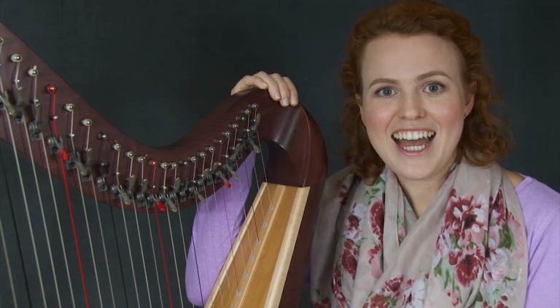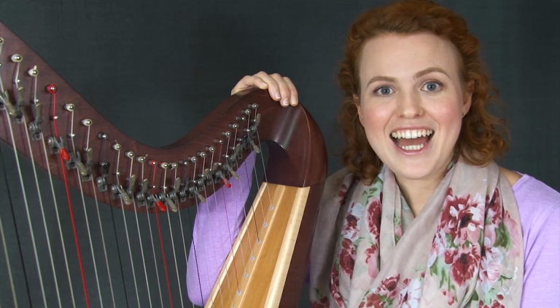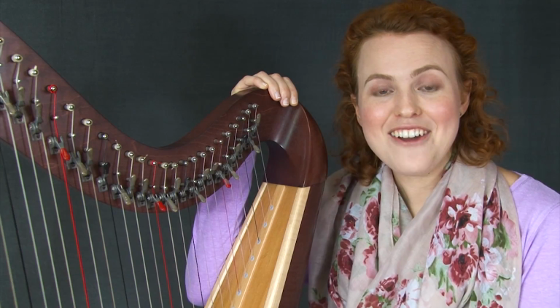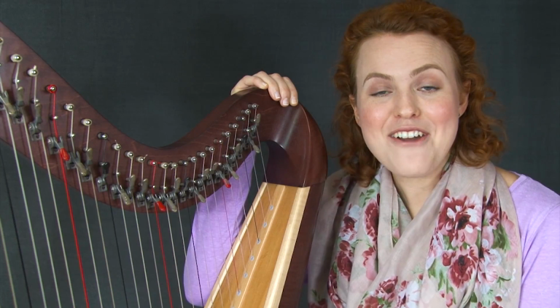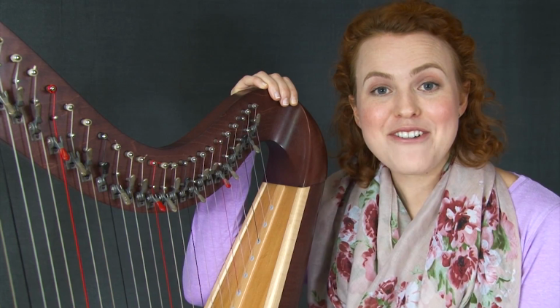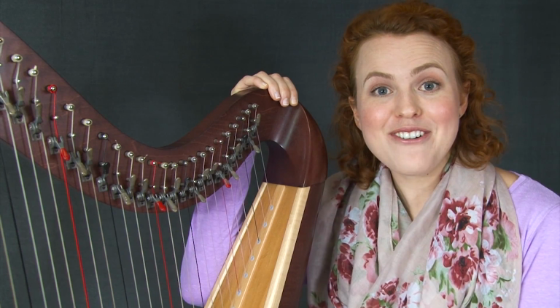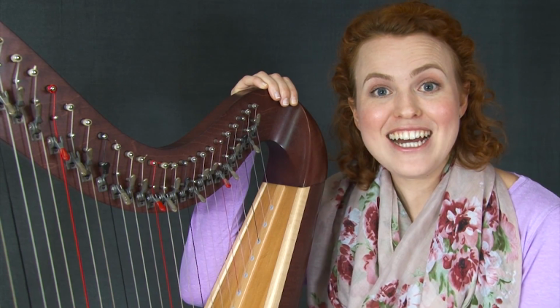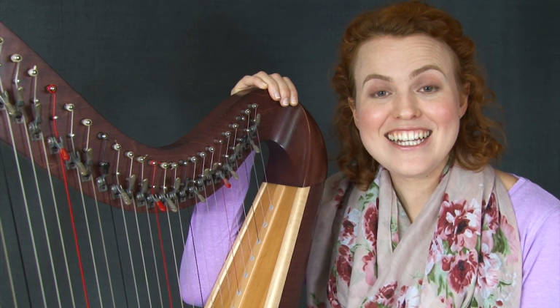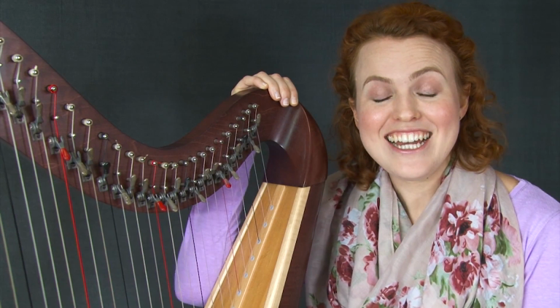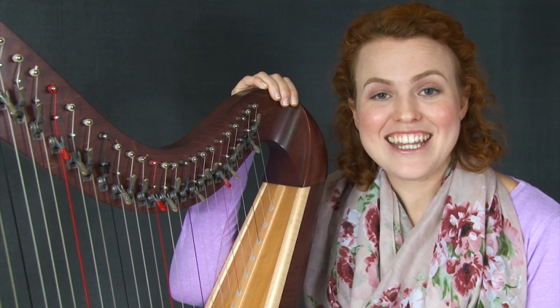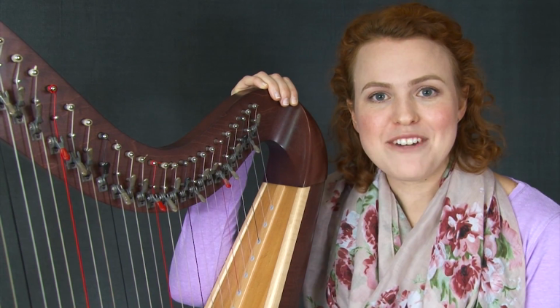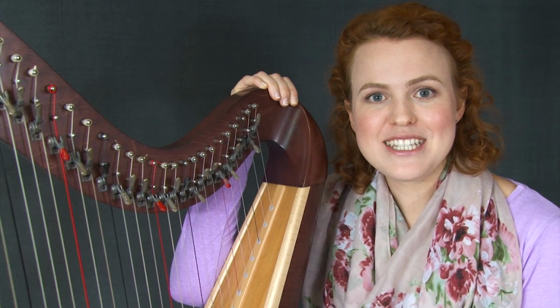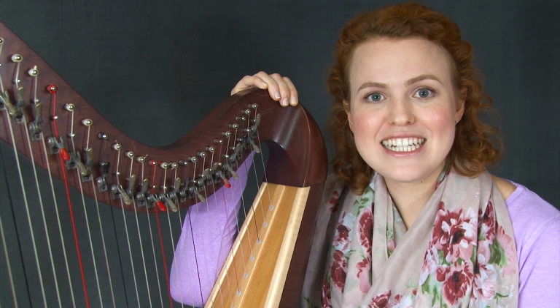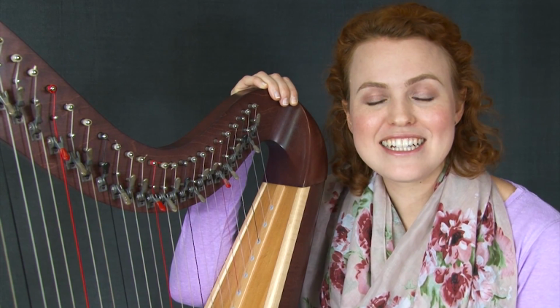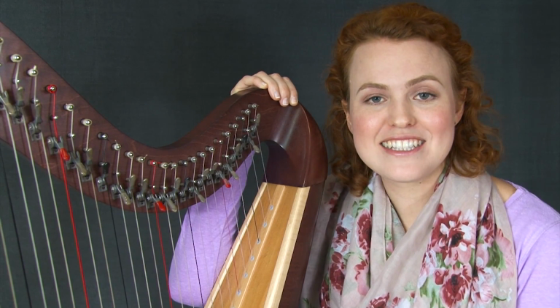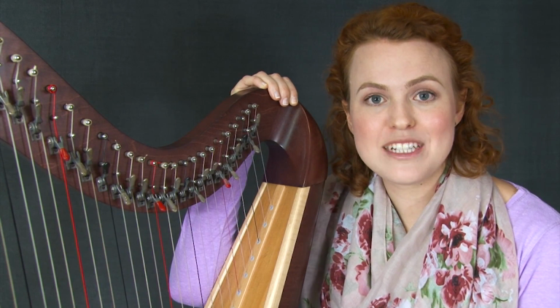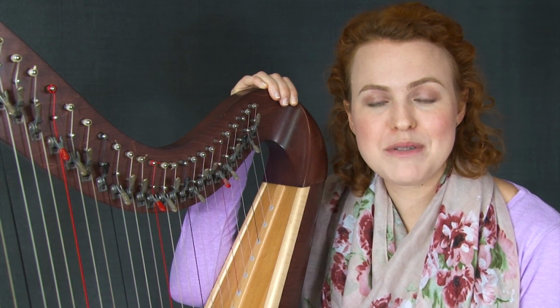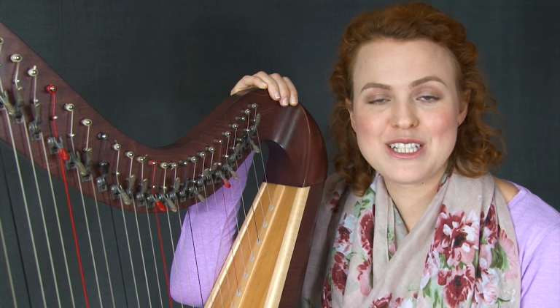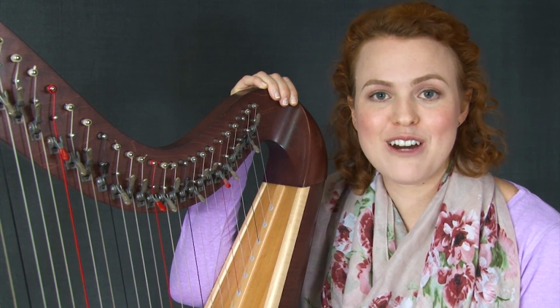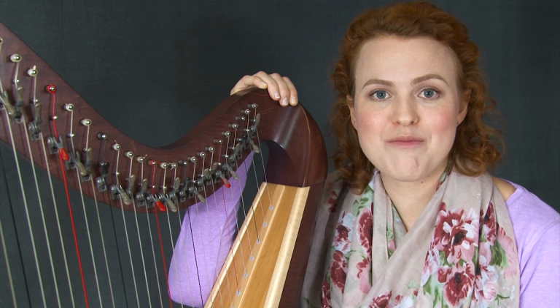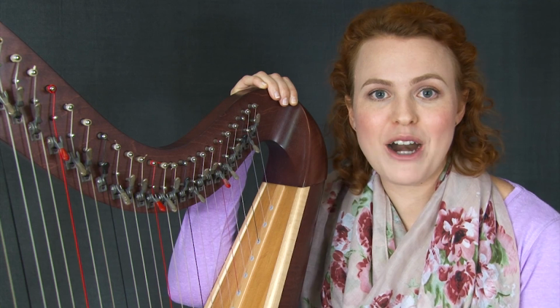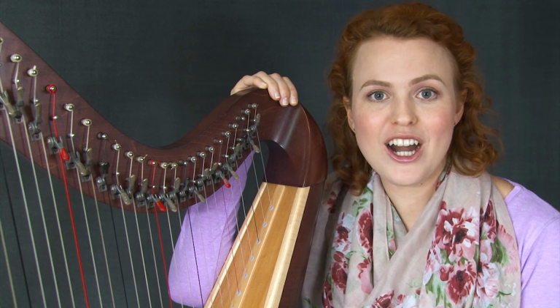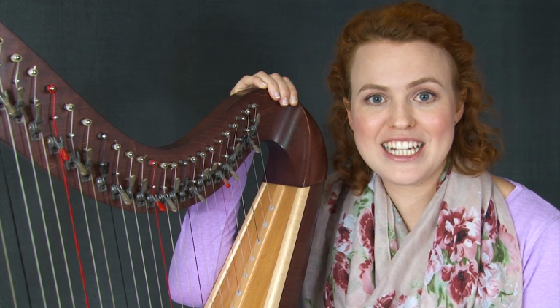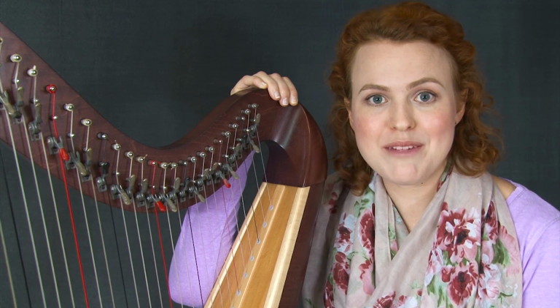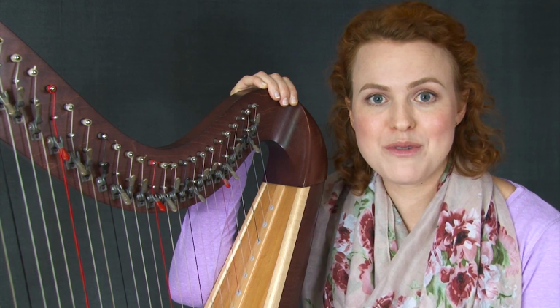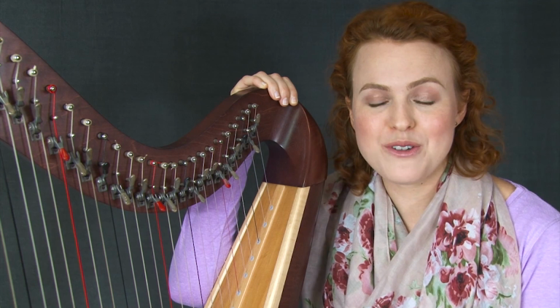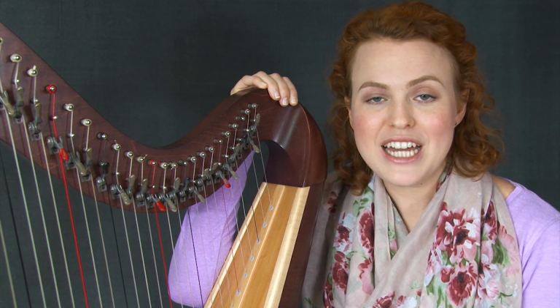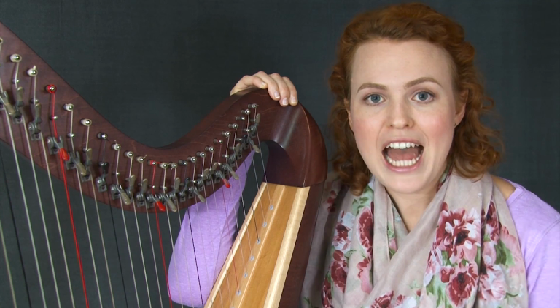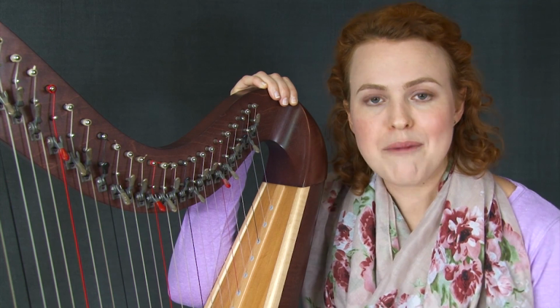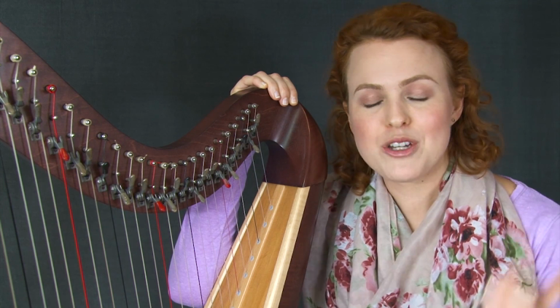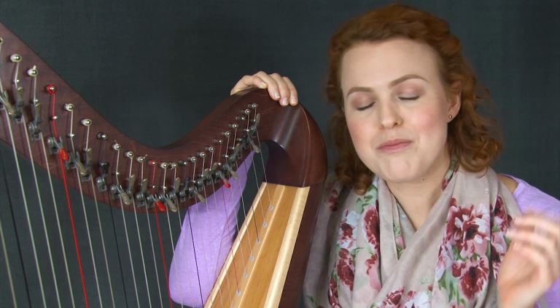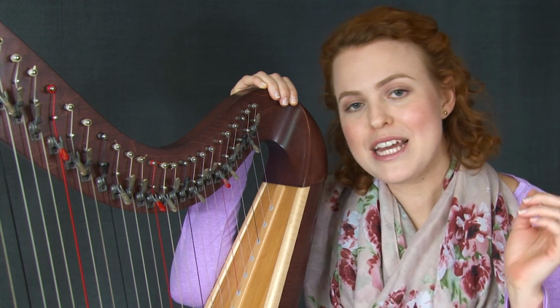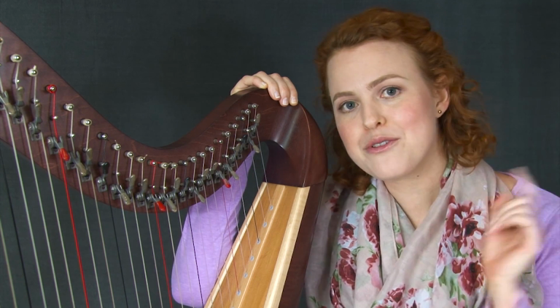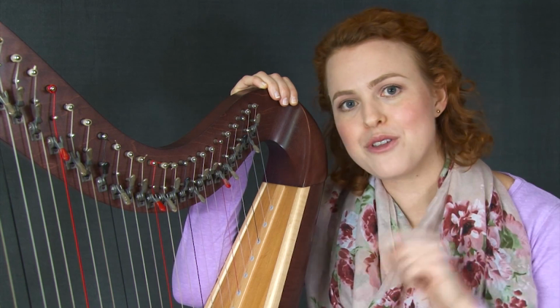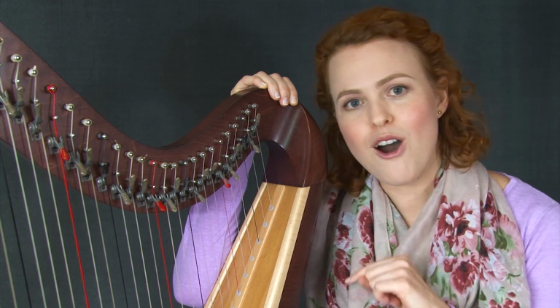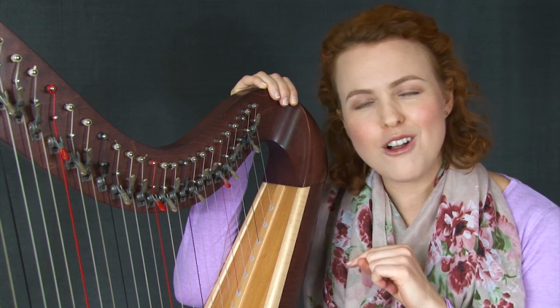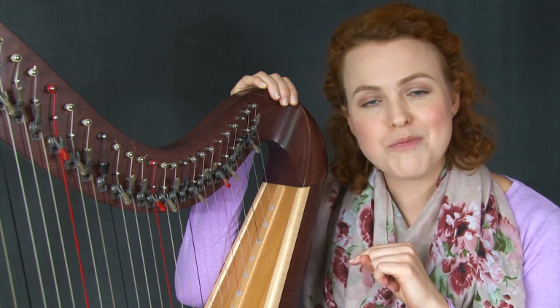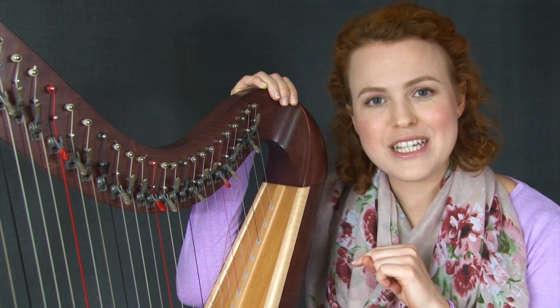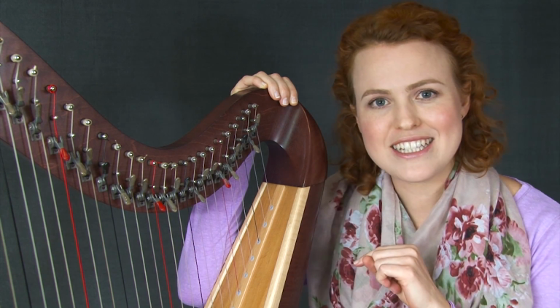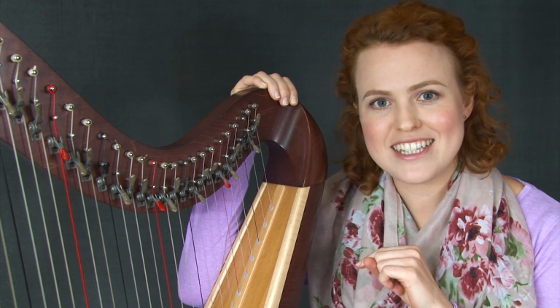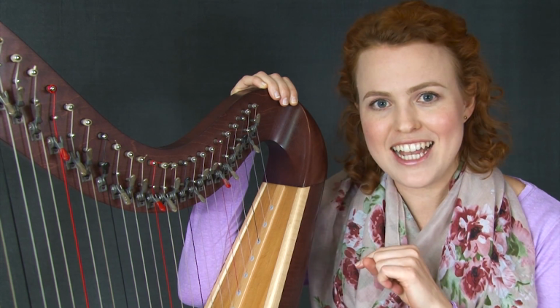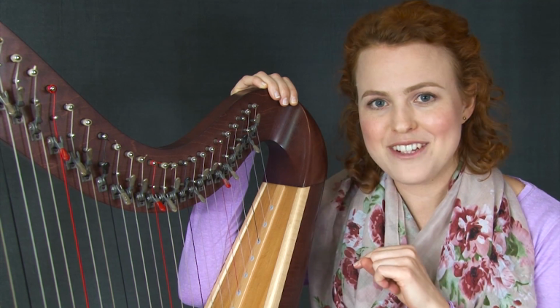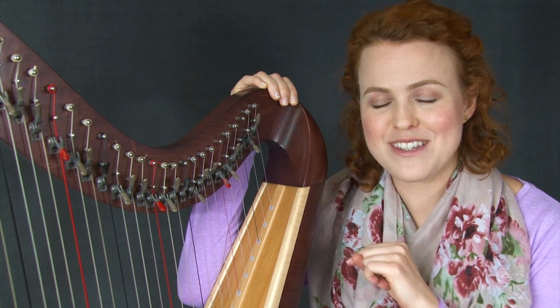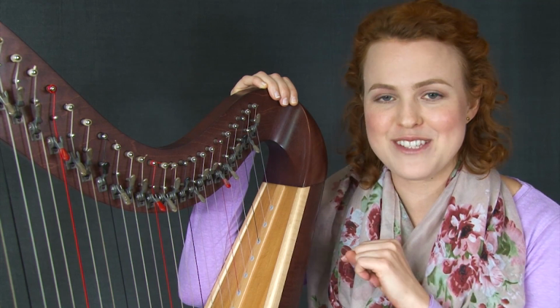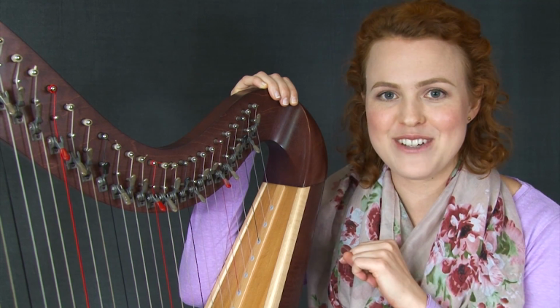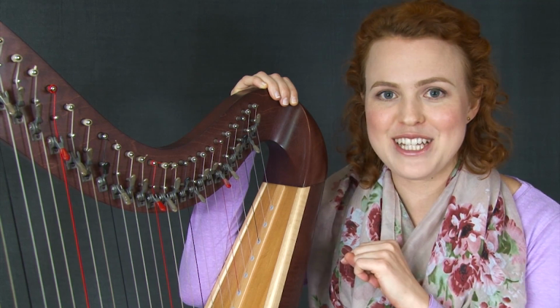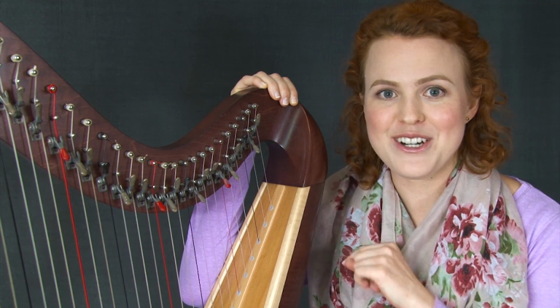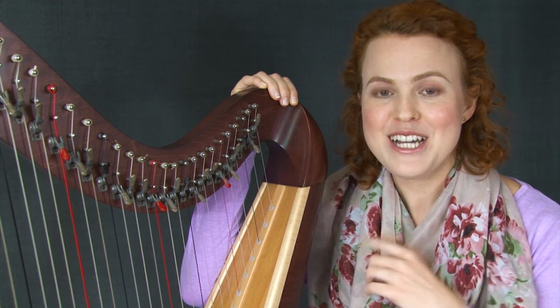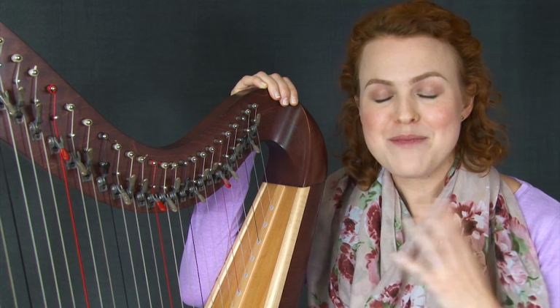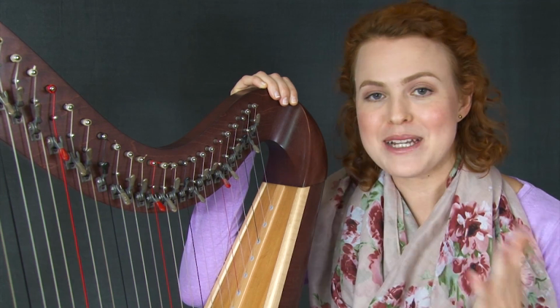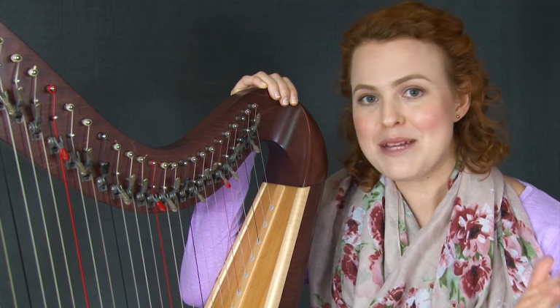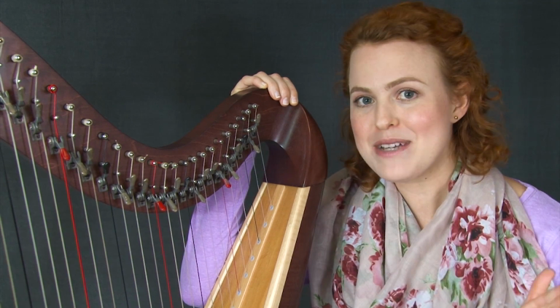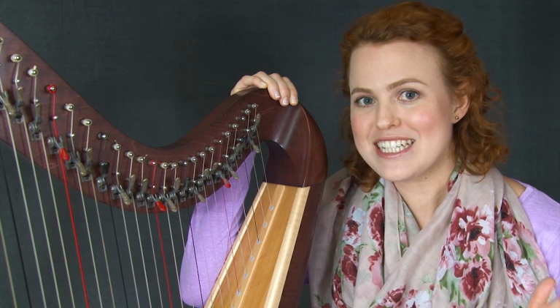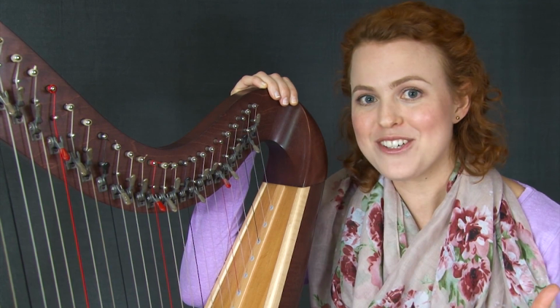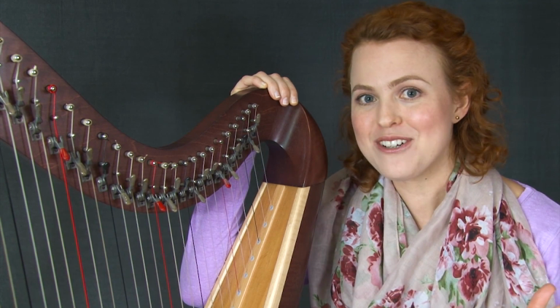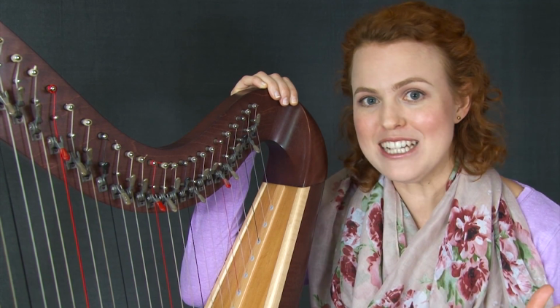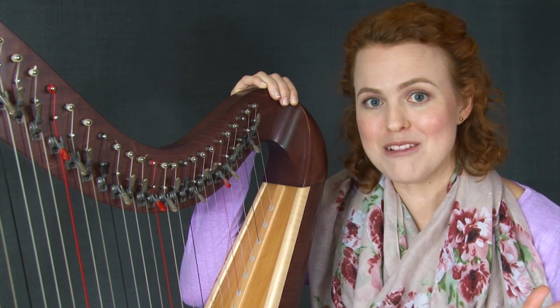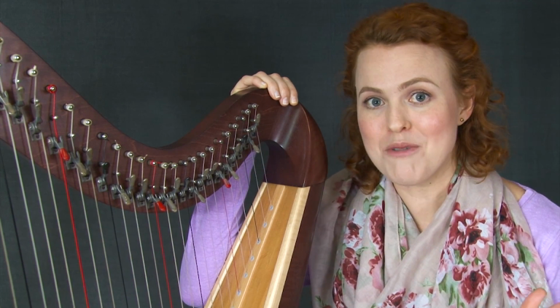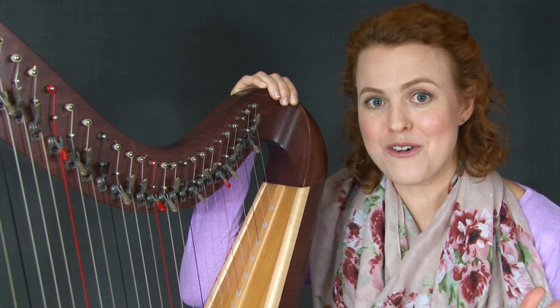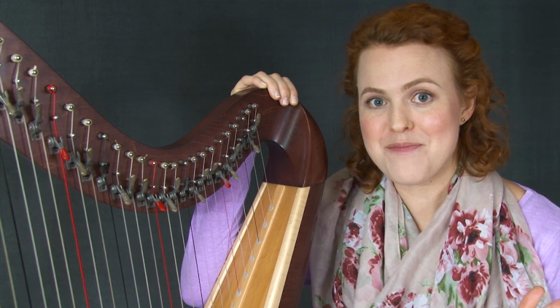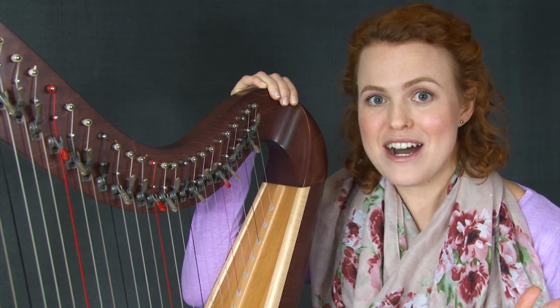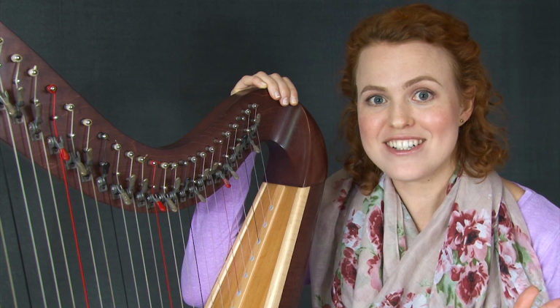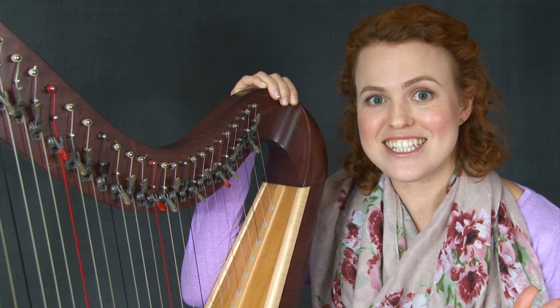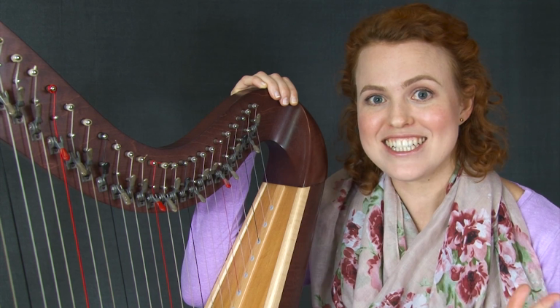Hello everyone! That was a little snippet of Mahogany Moon. I'm going to play through the whole piece at the end of this video, but let me tell you a little more about it.